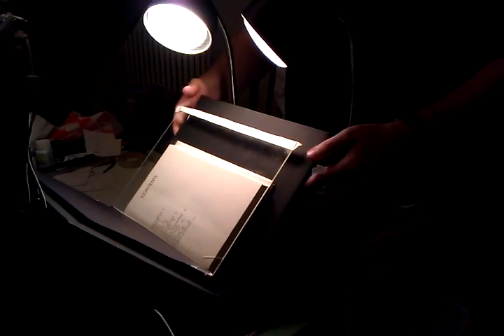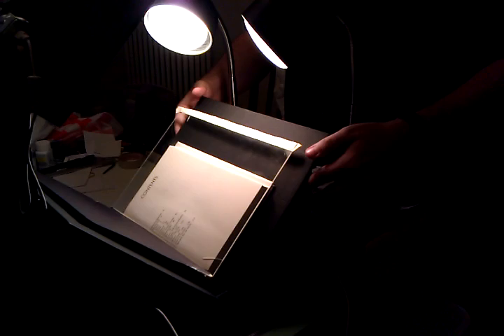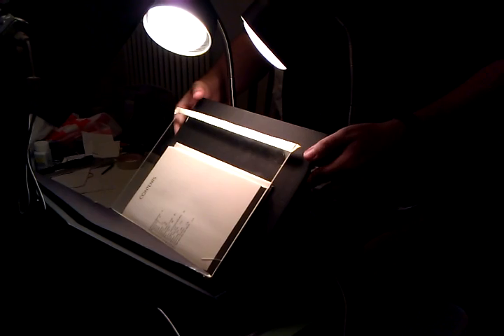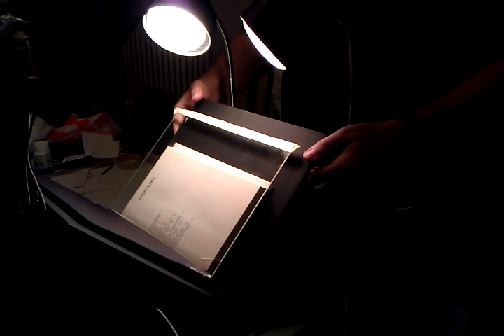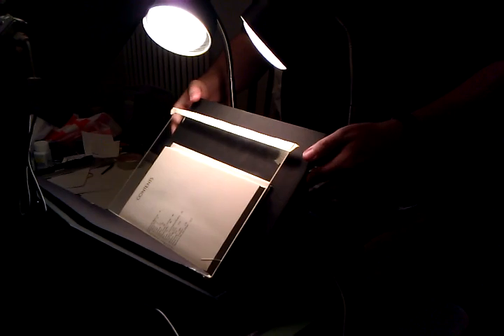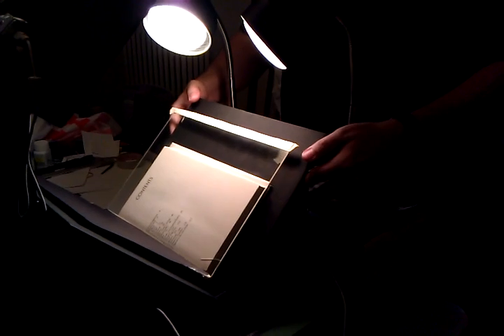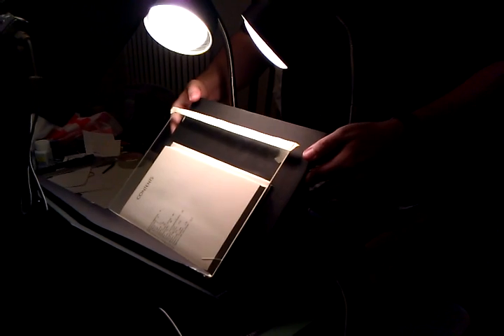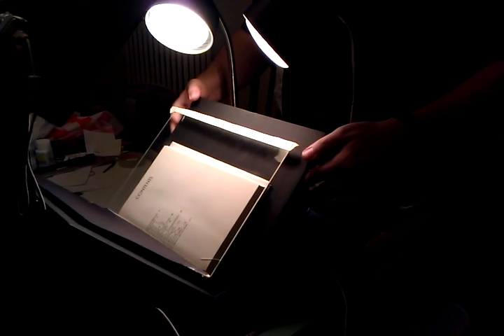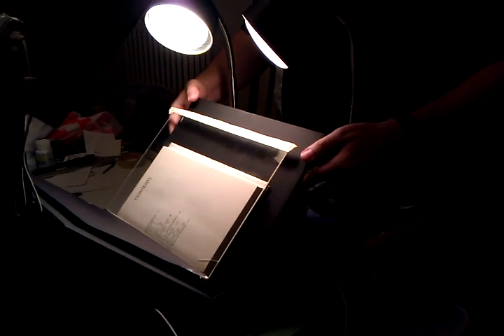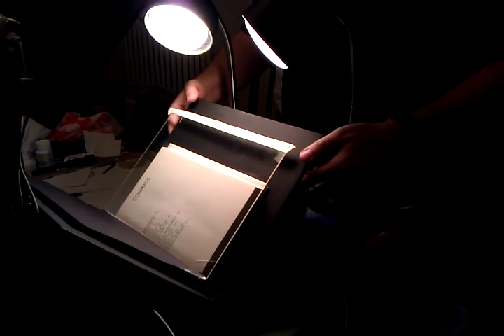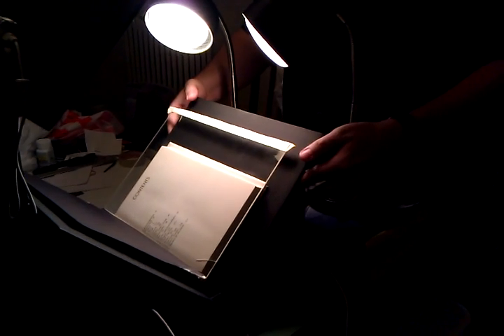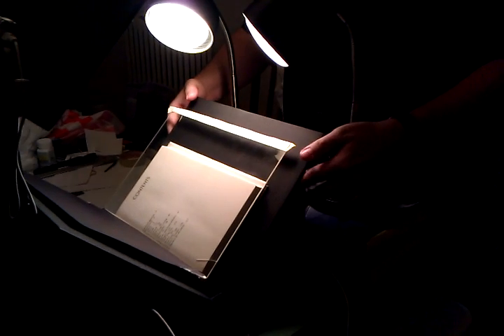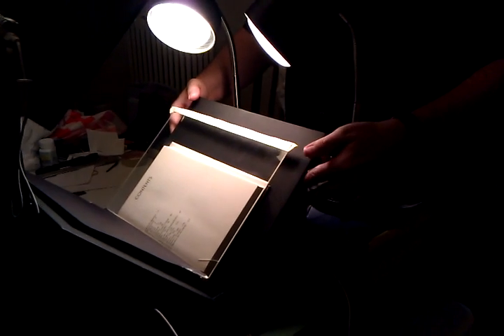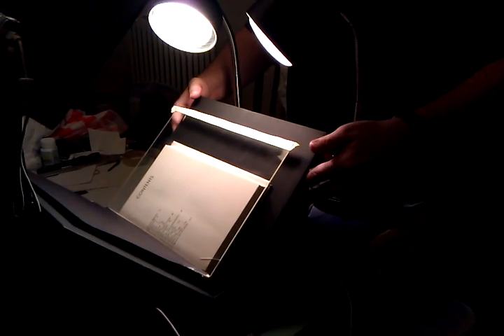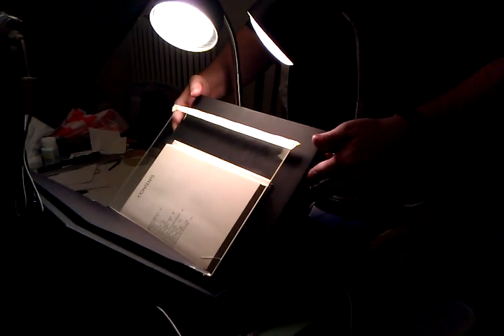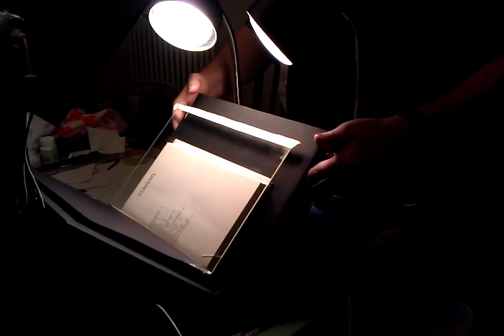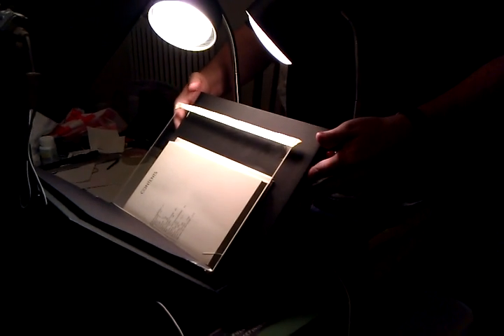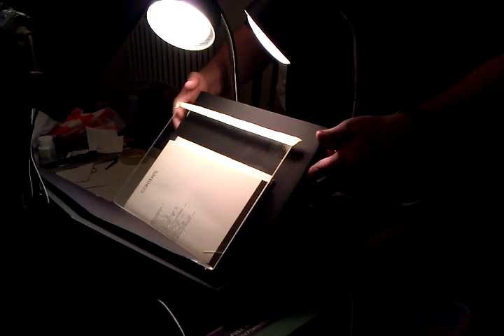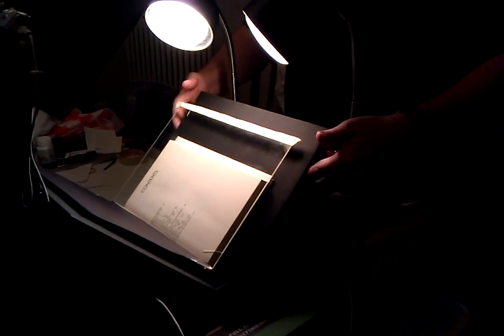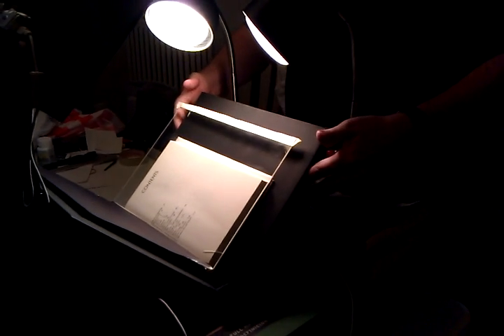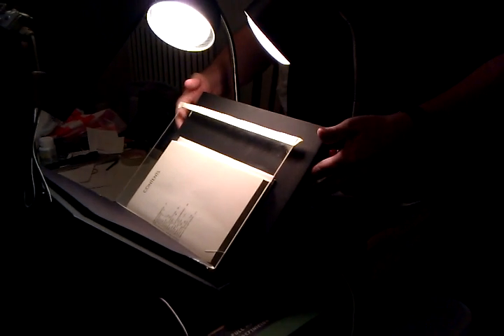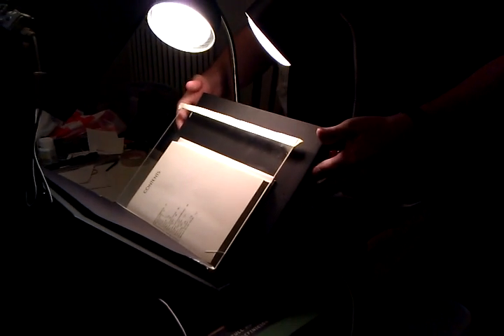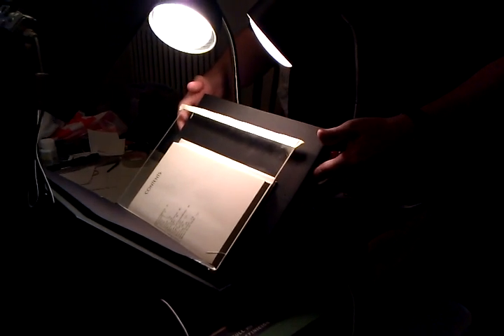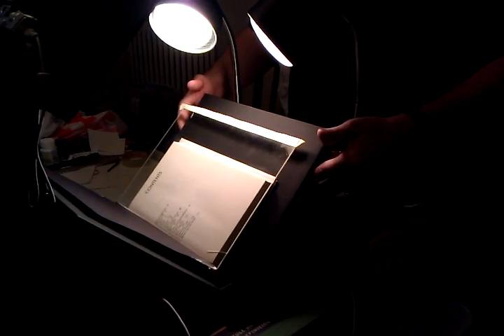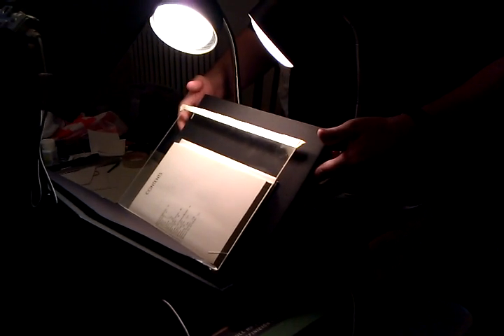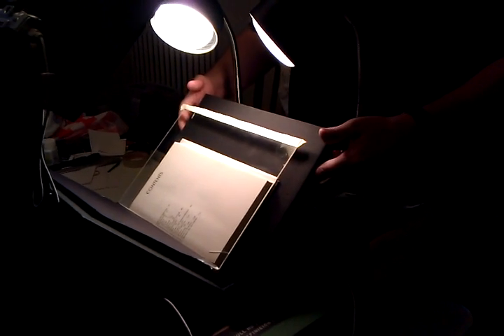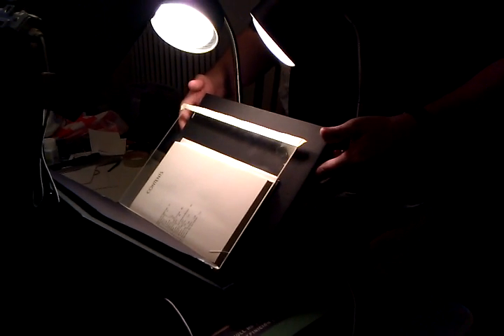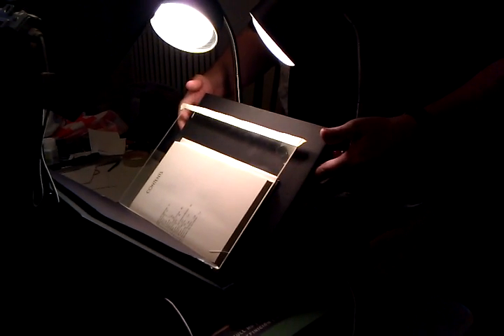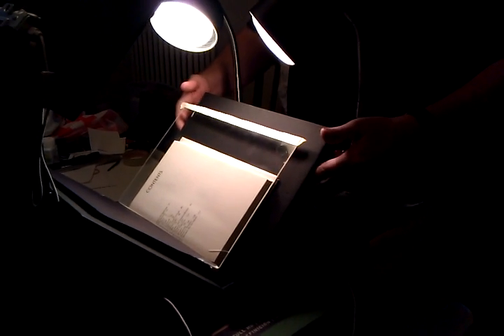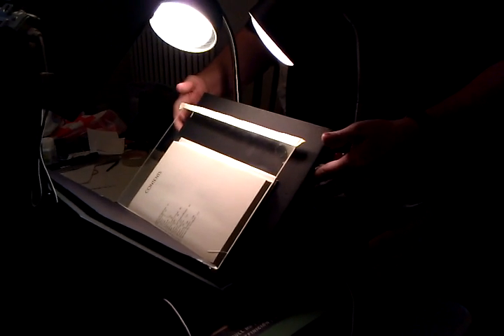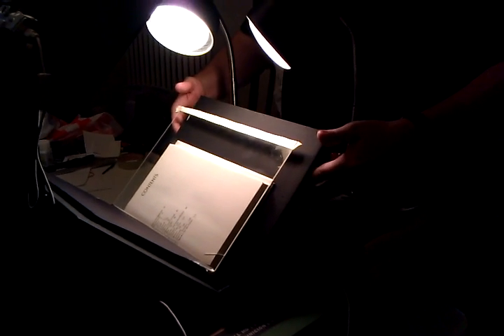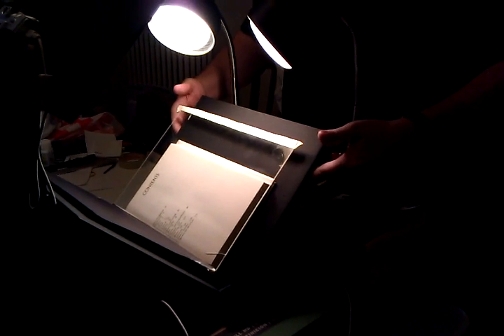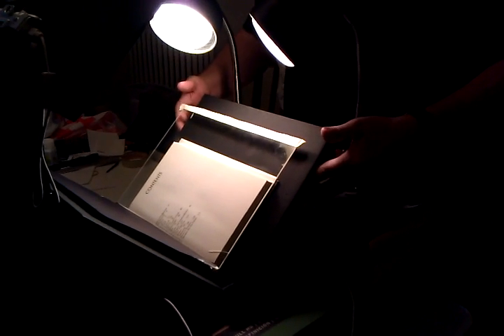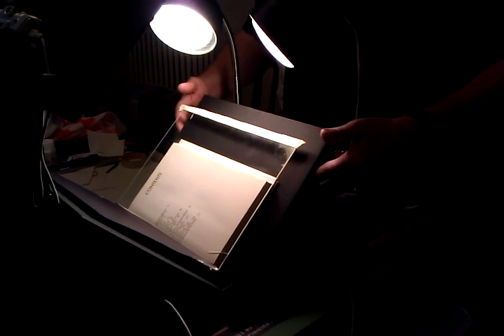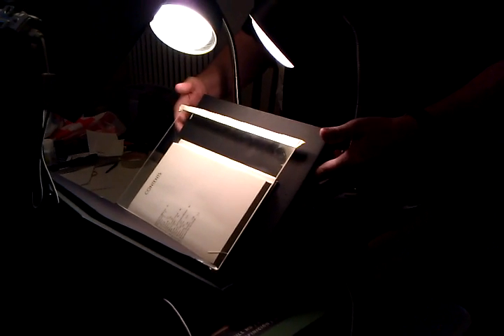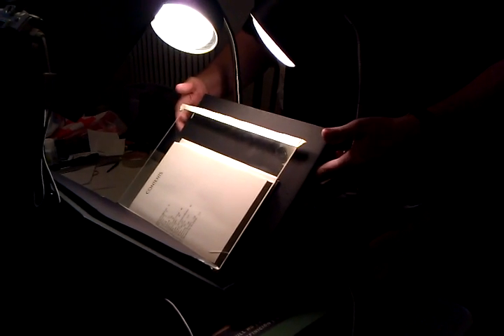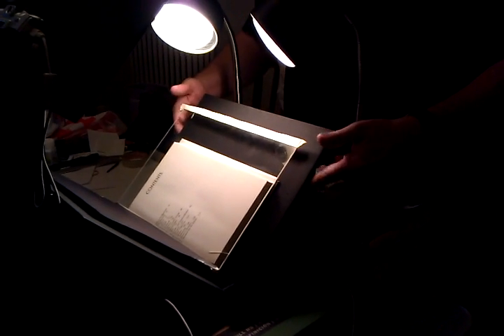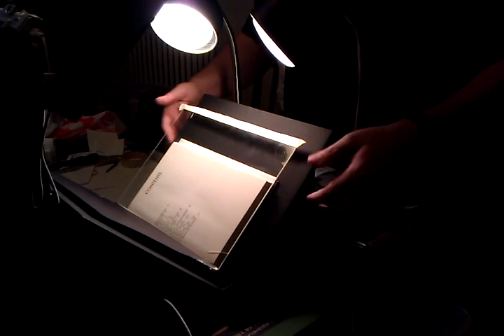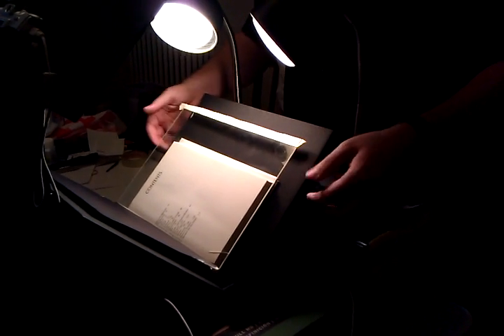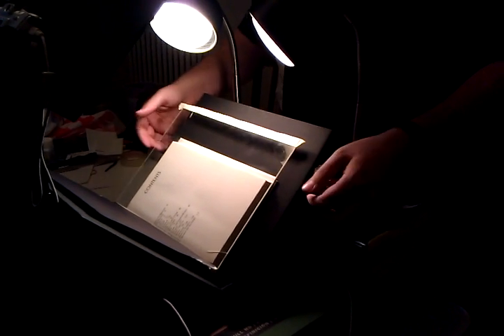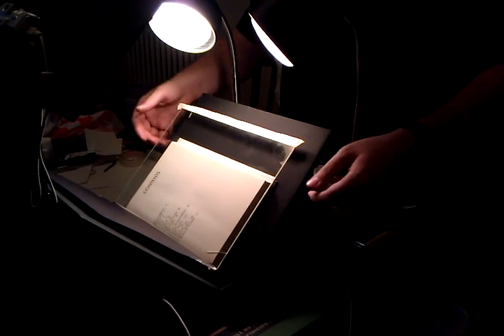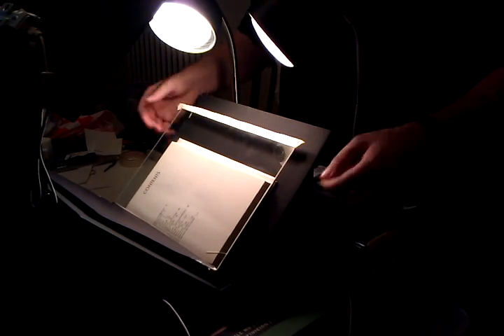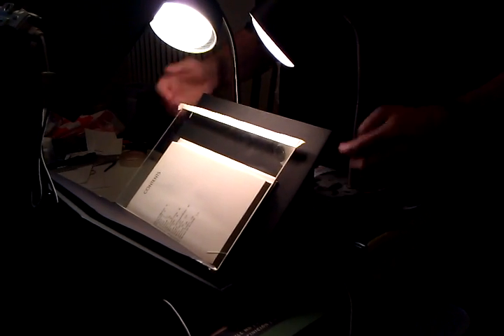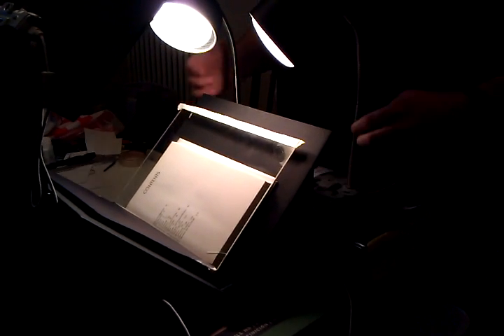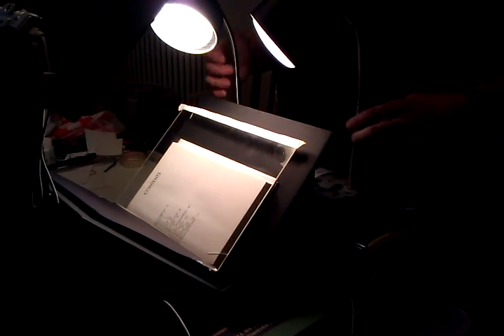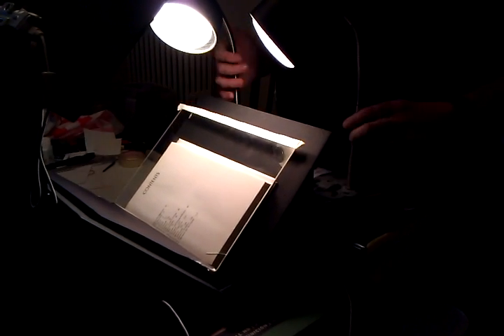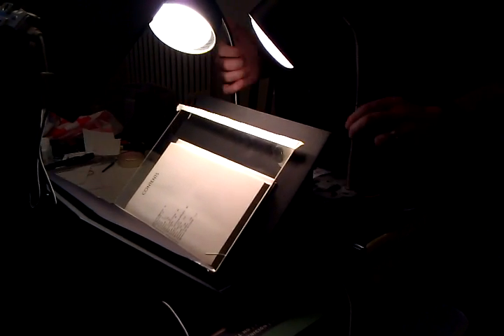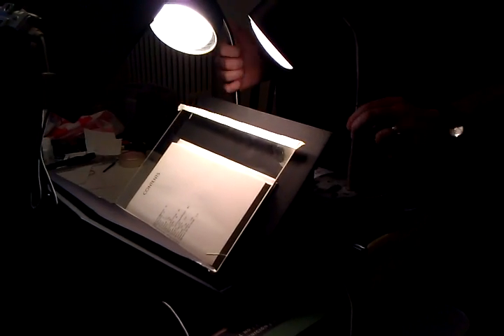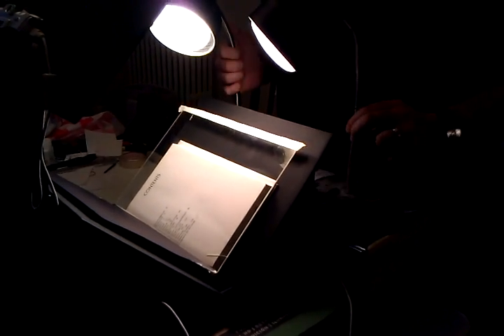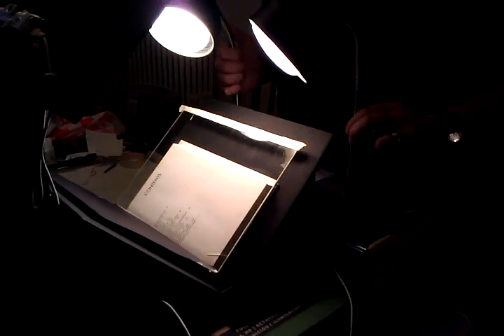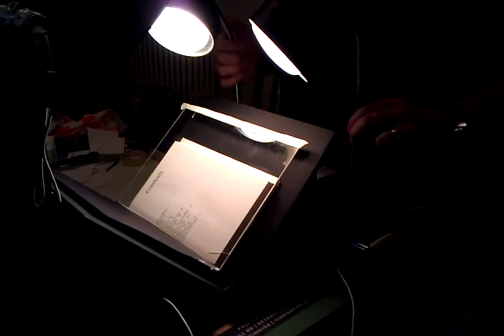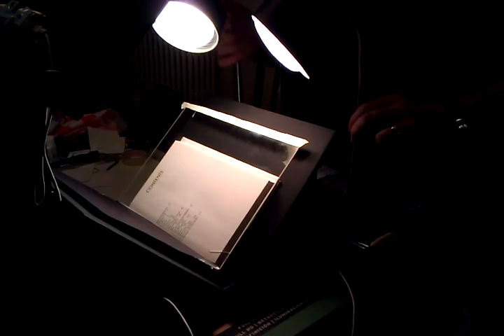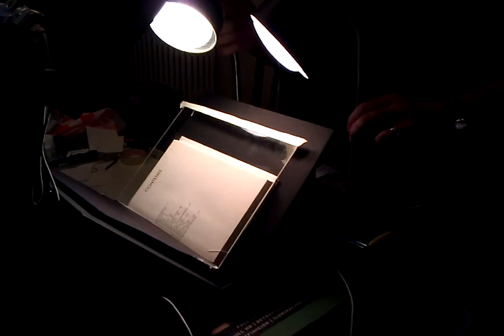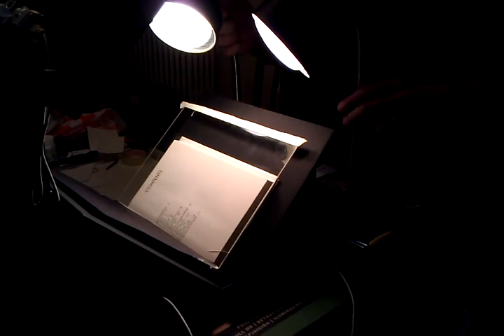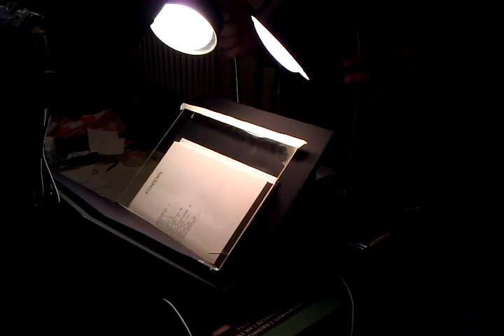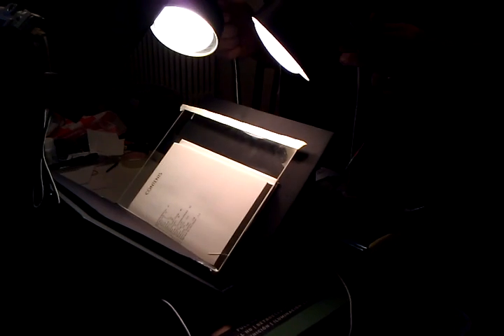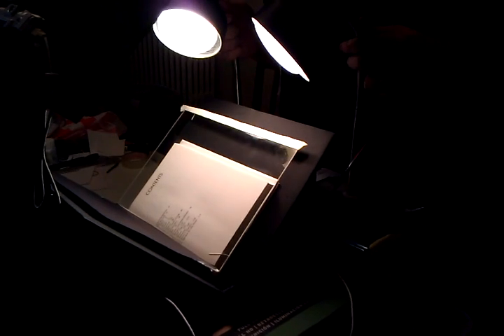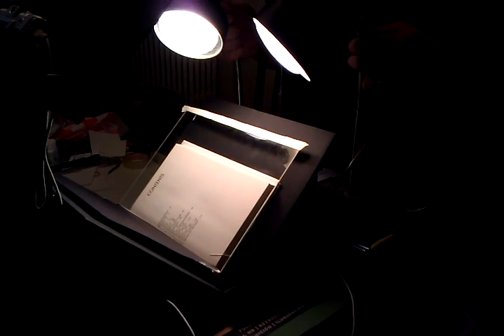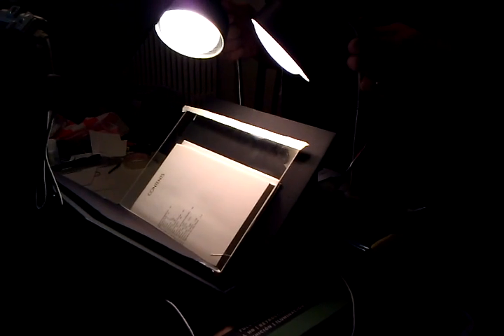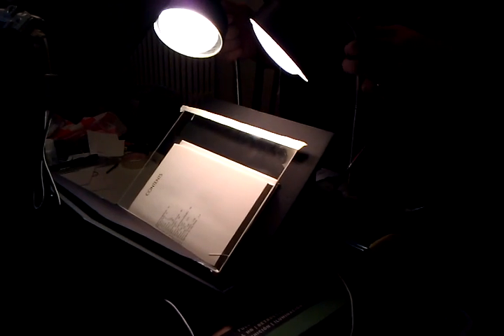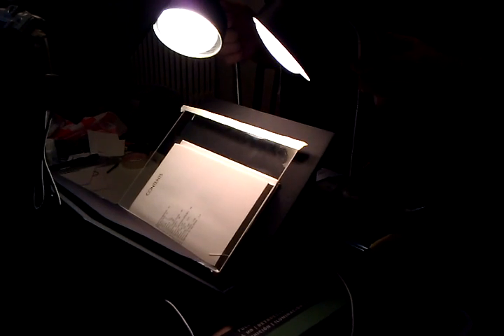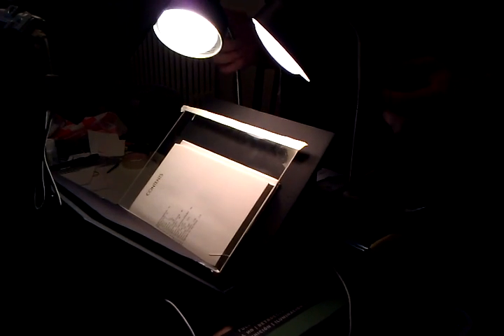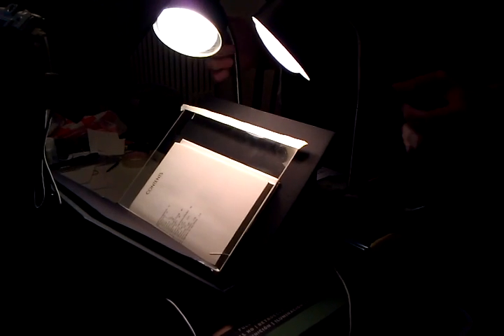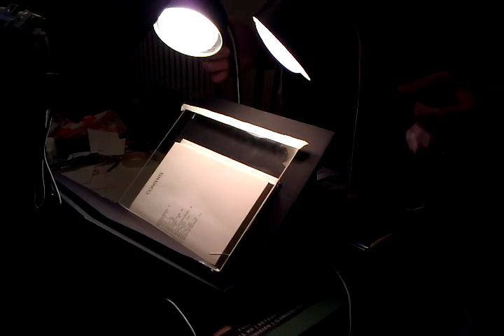As you go, the scanner may tend to walk away a little bit, so you may want to keep it pulled back so that the lights are well positioned.